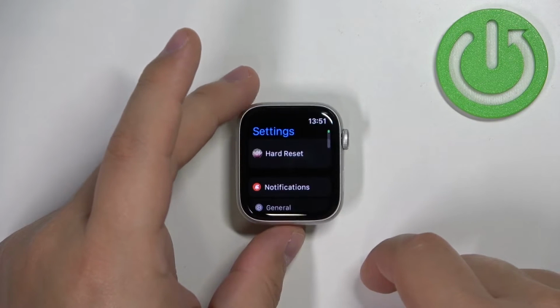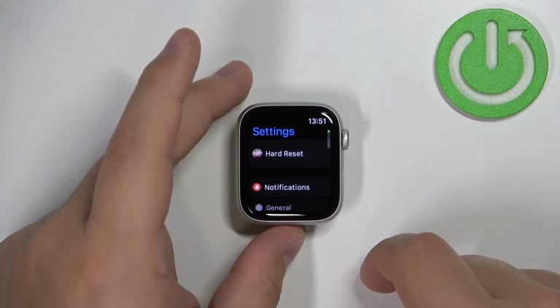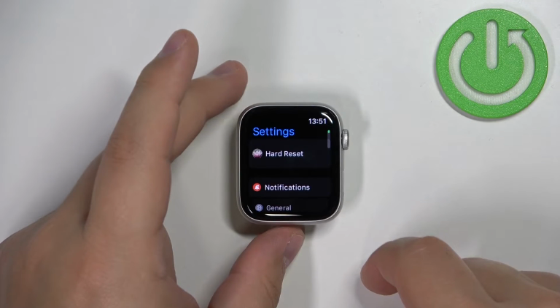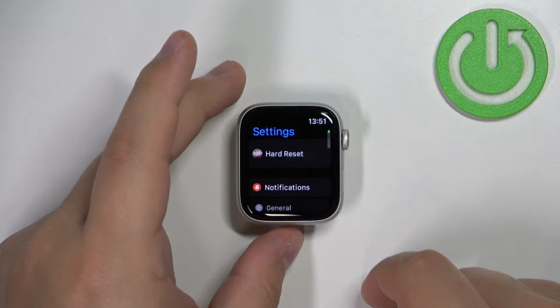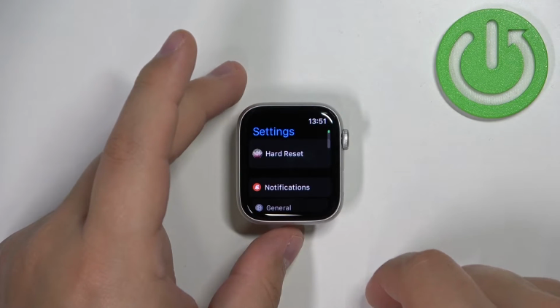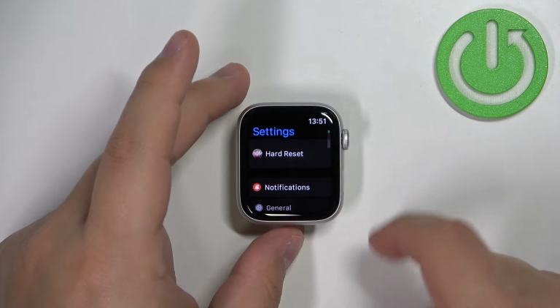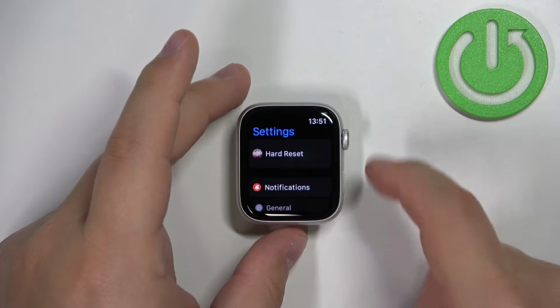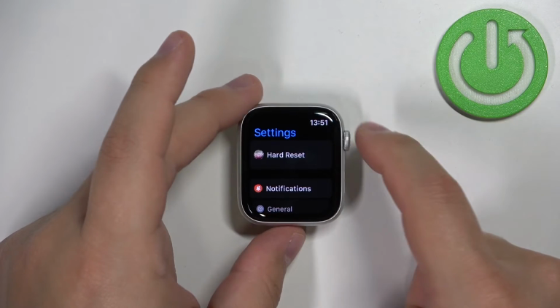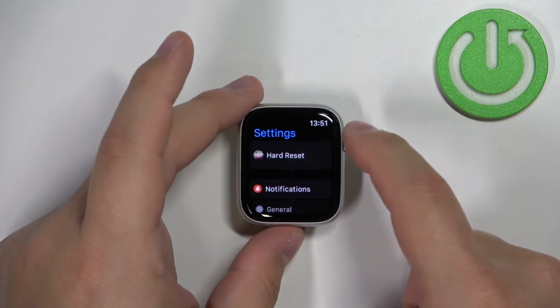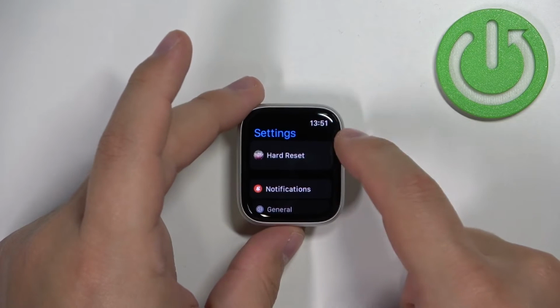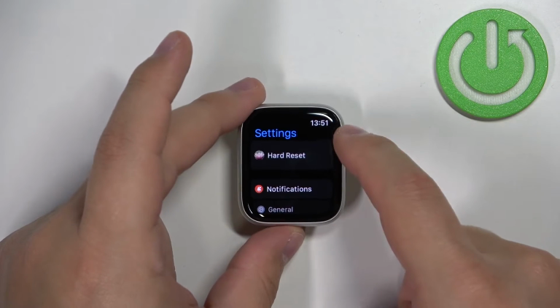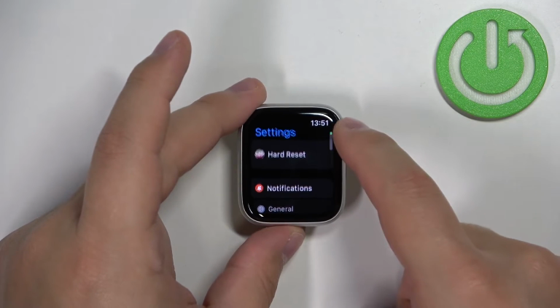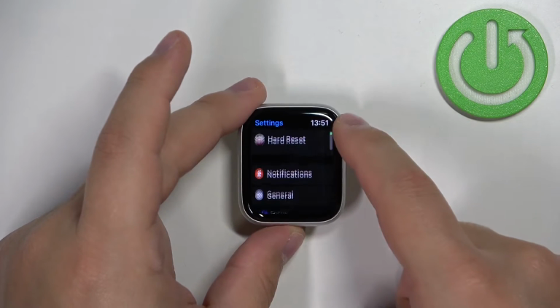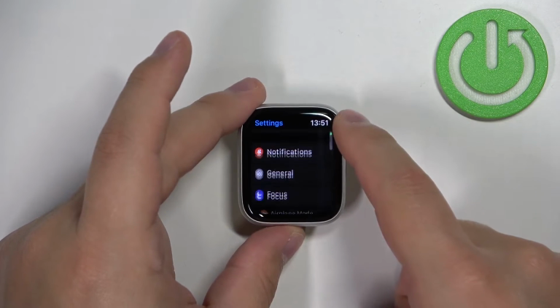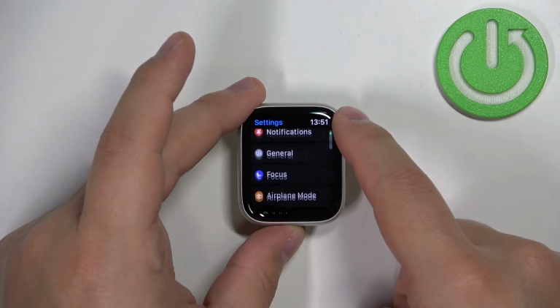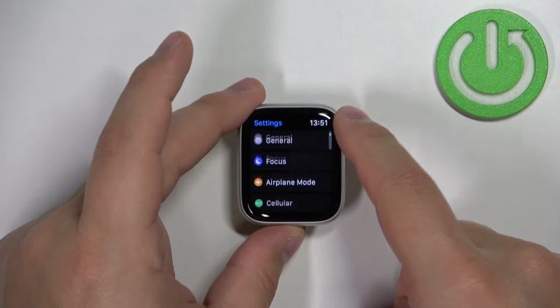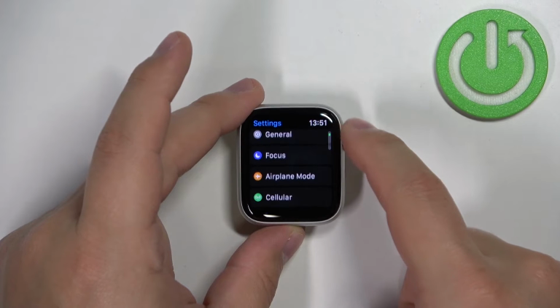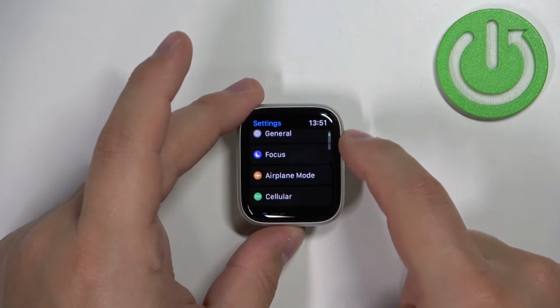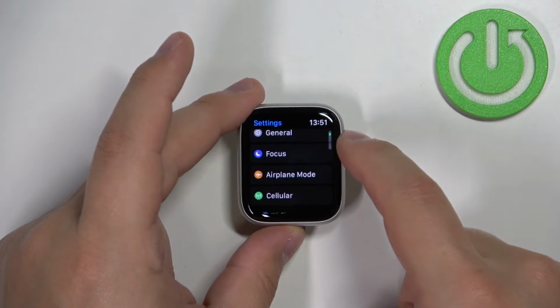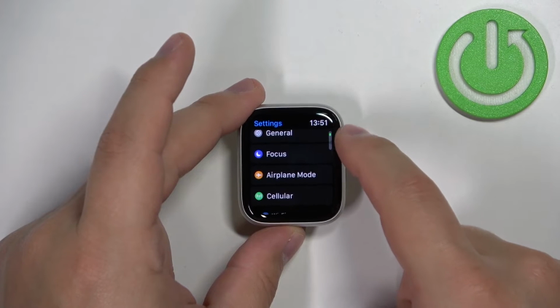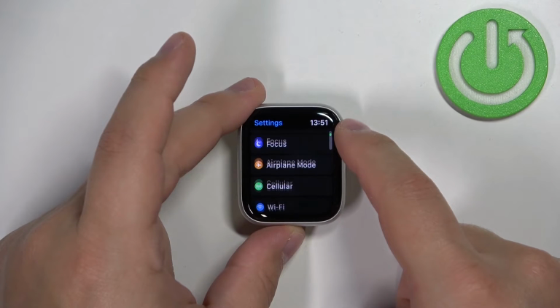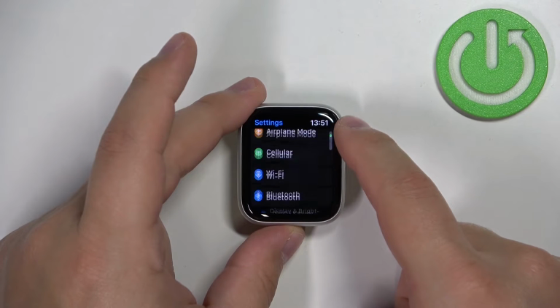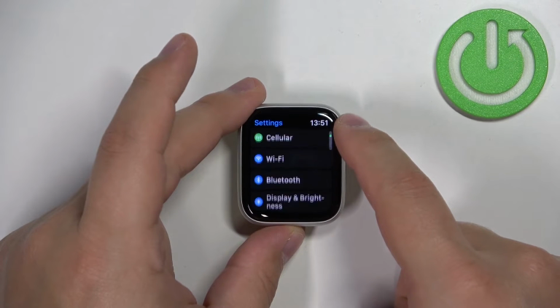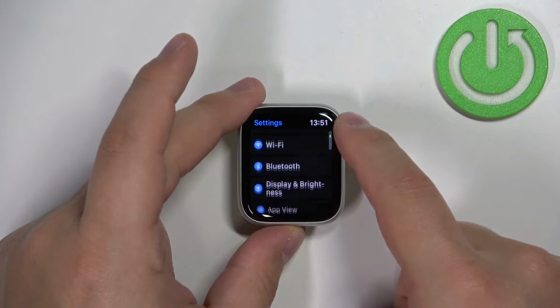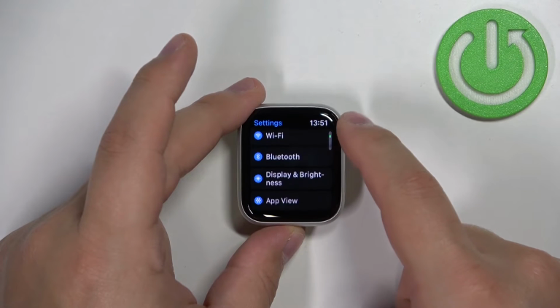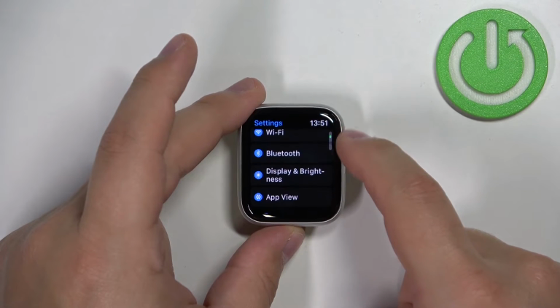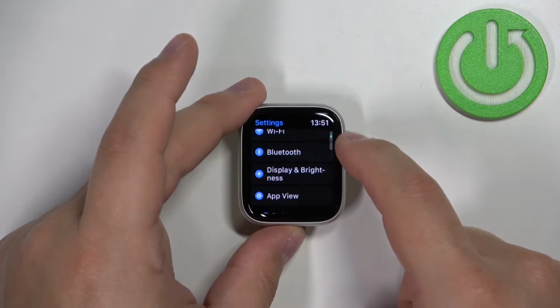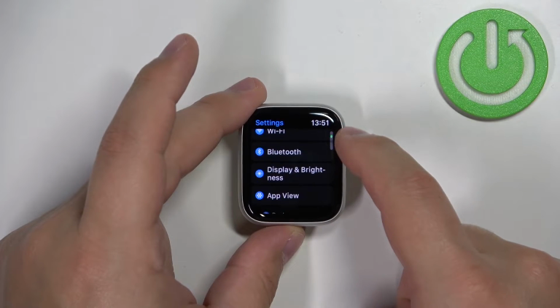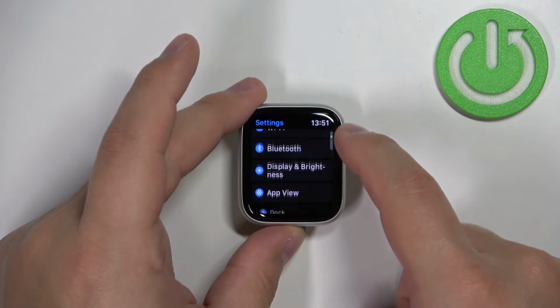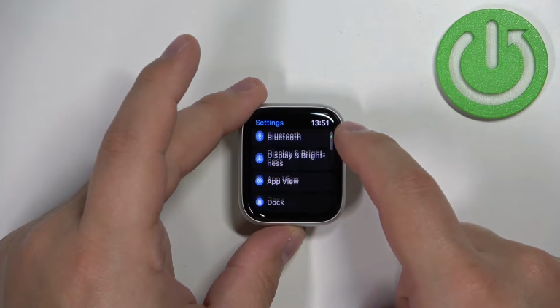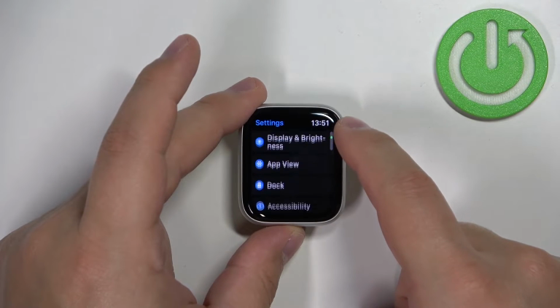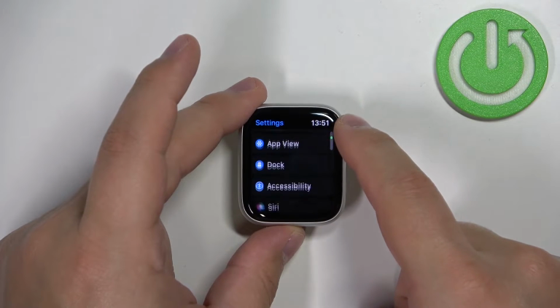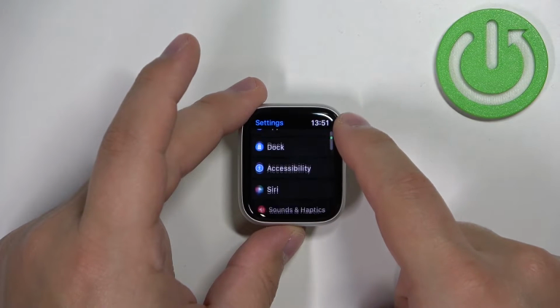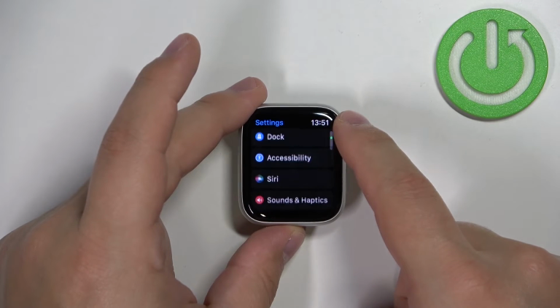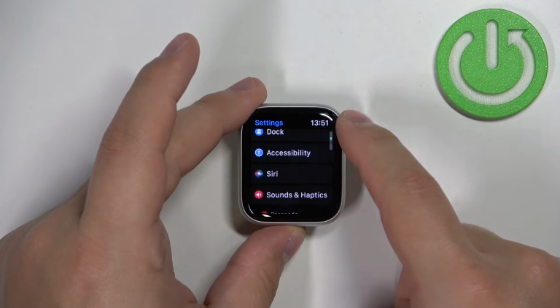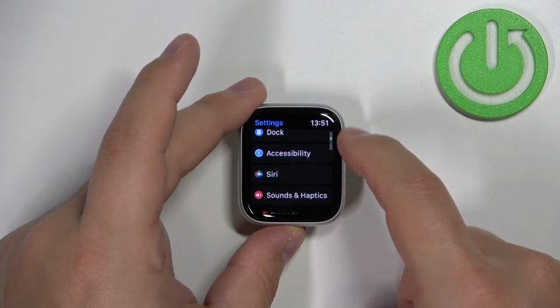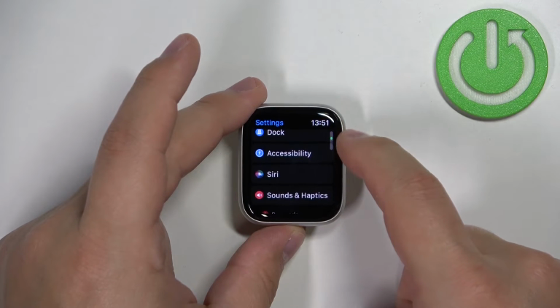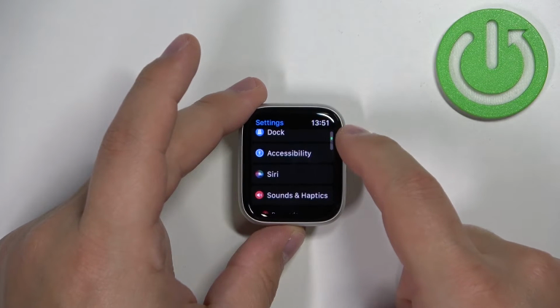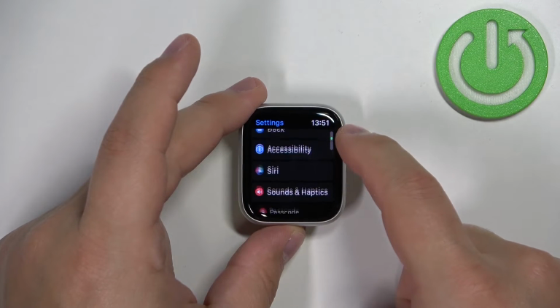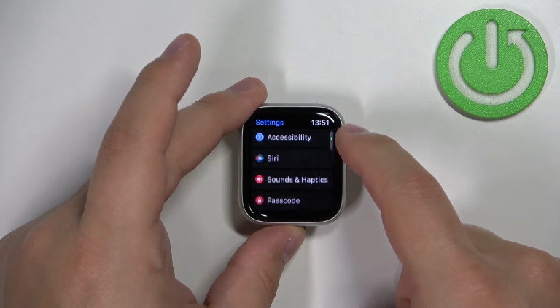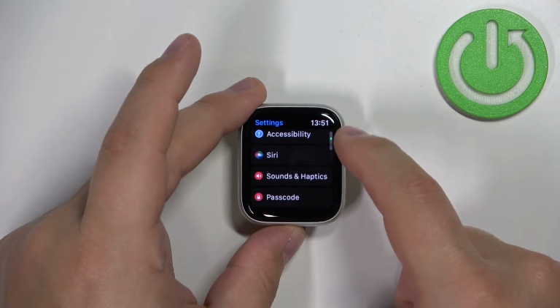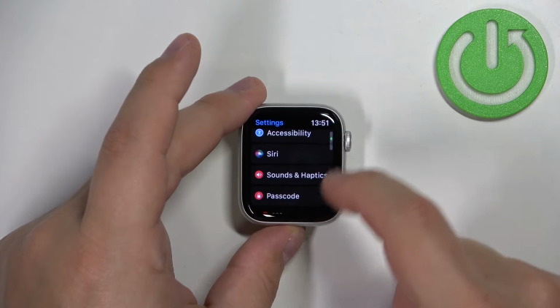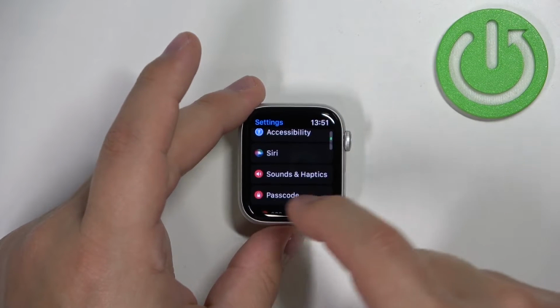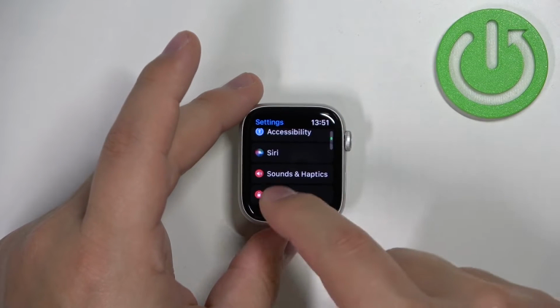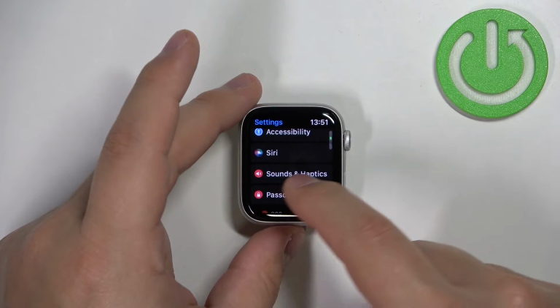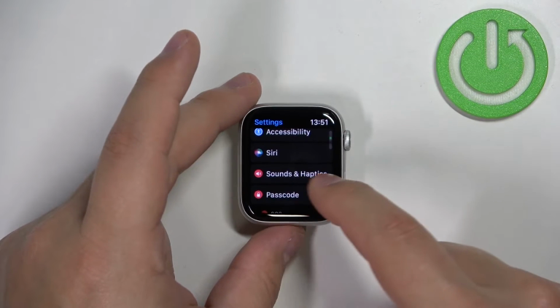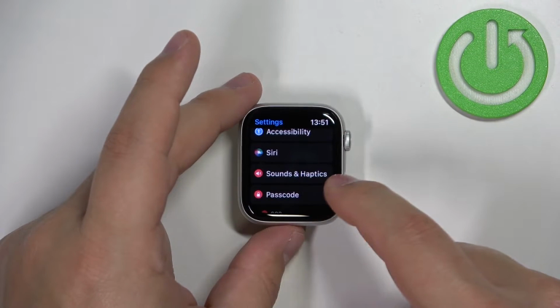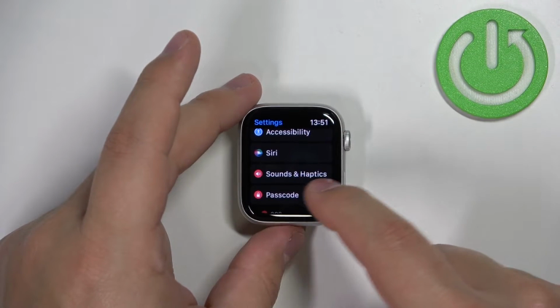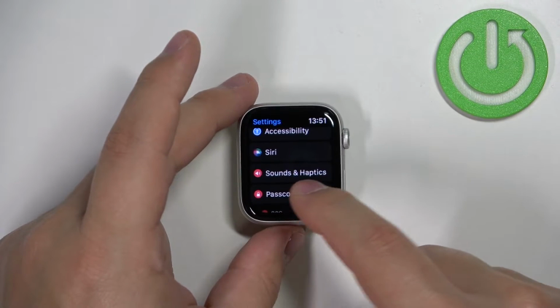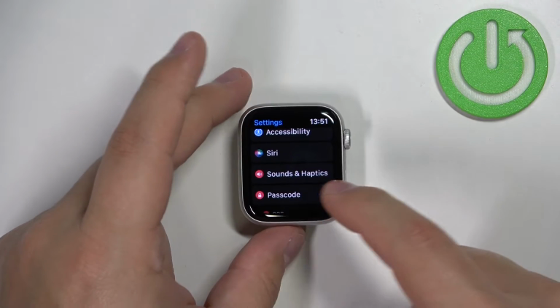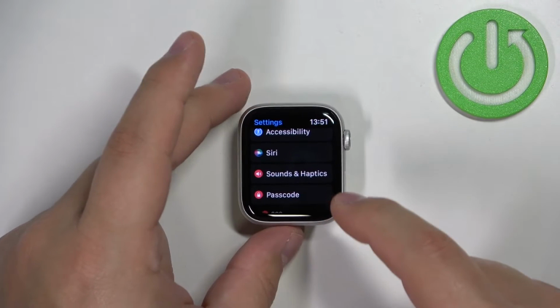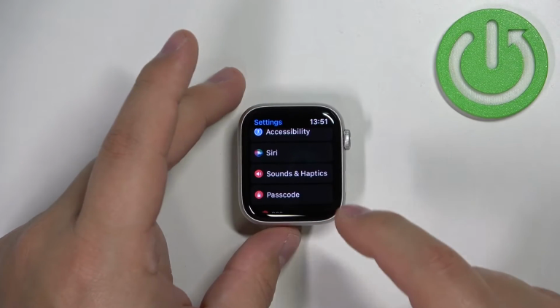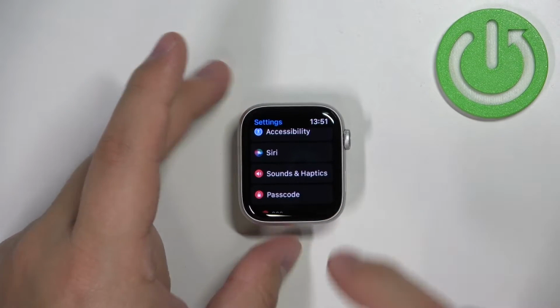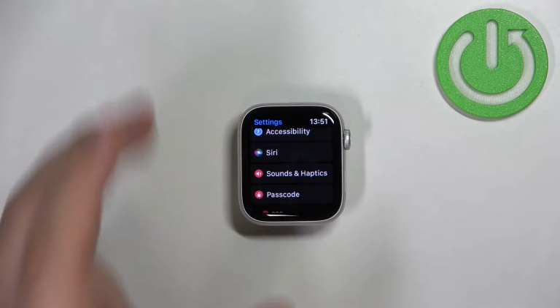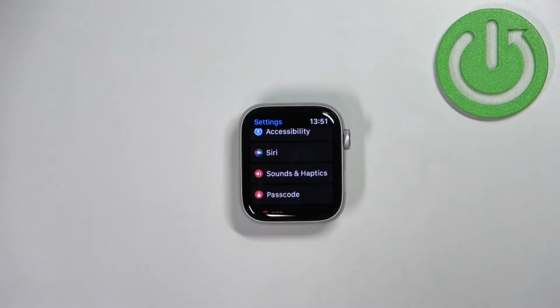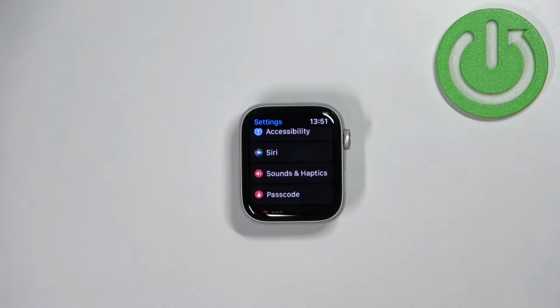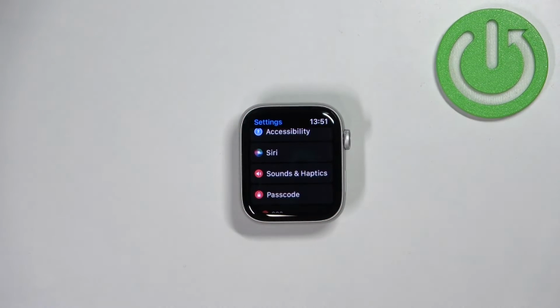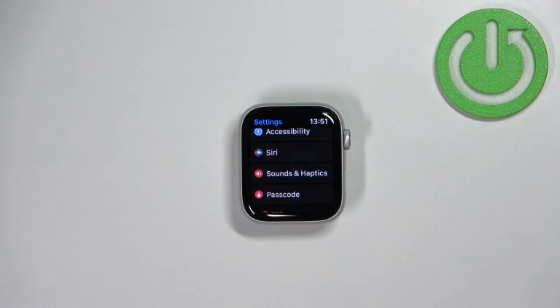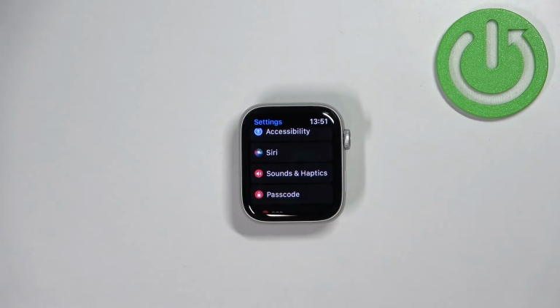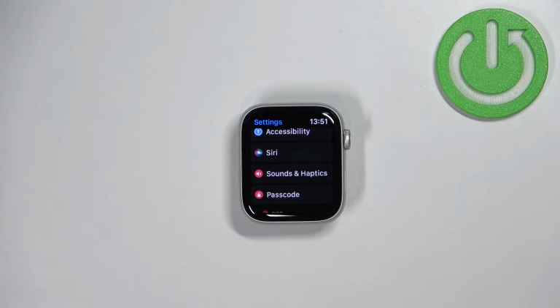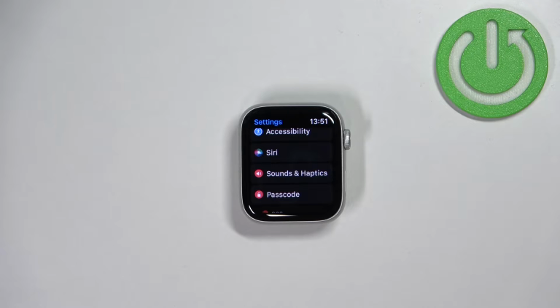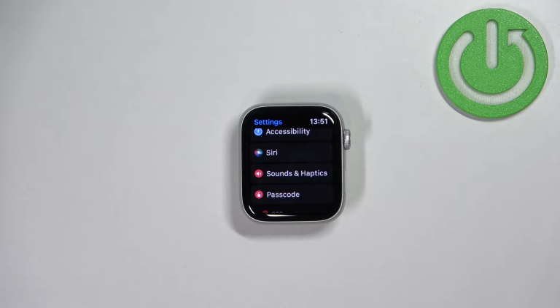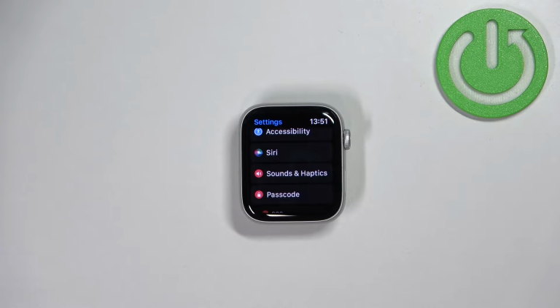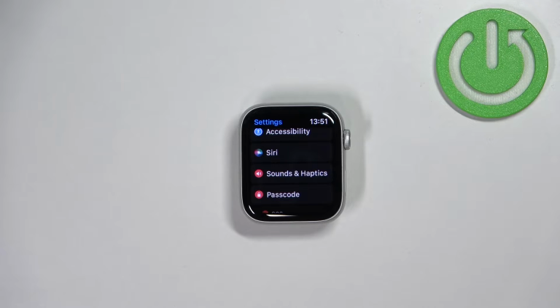In settings scroll down, find the option called Sounds and Haptics and tap on it.